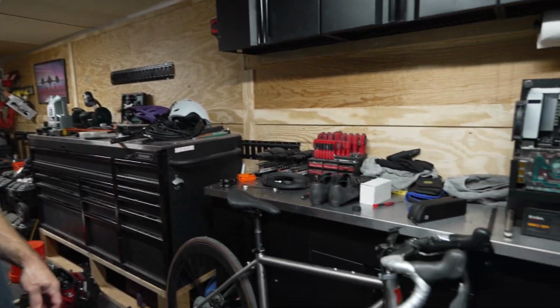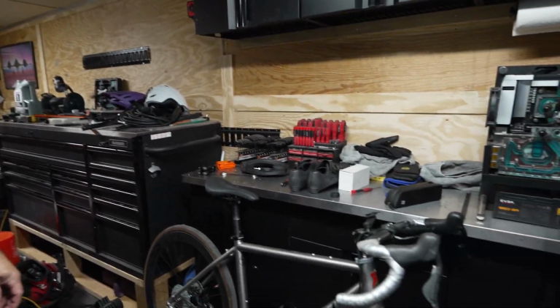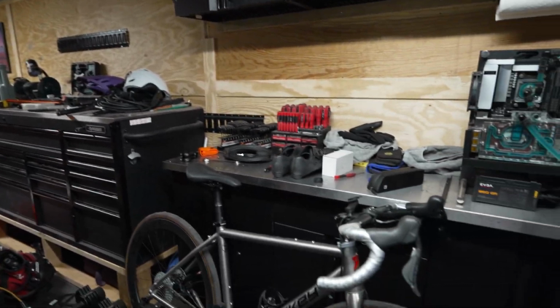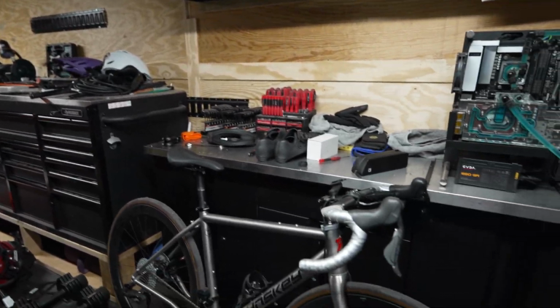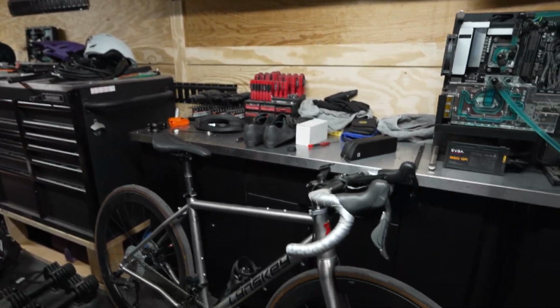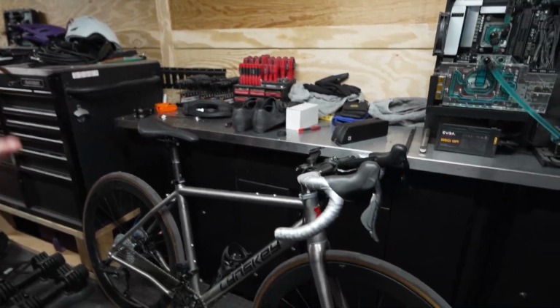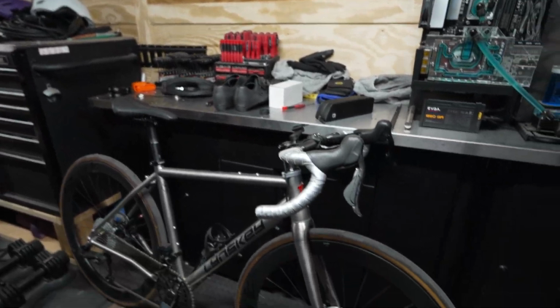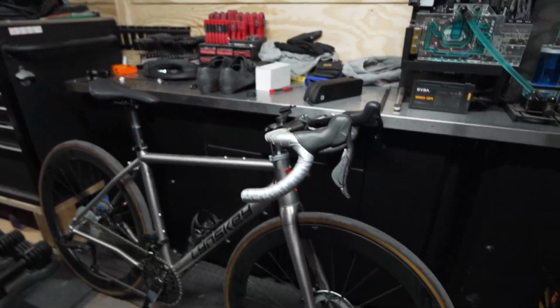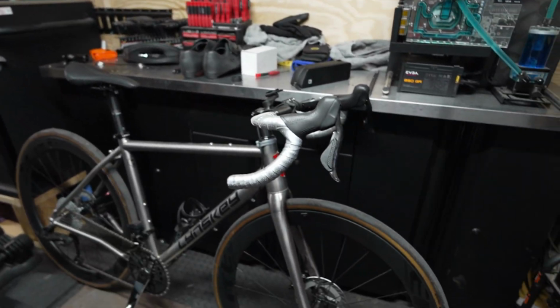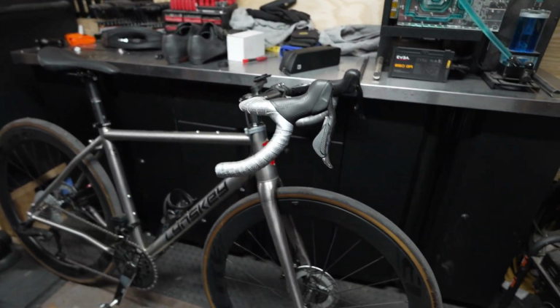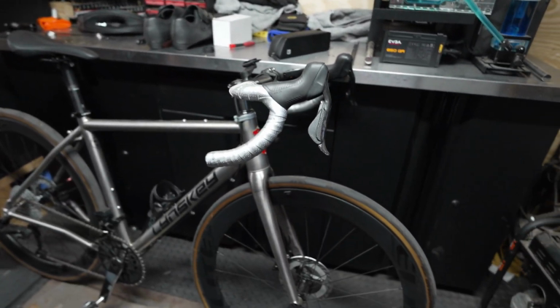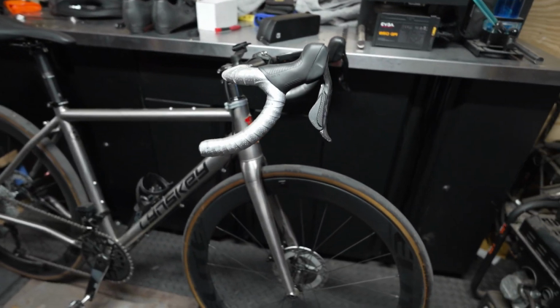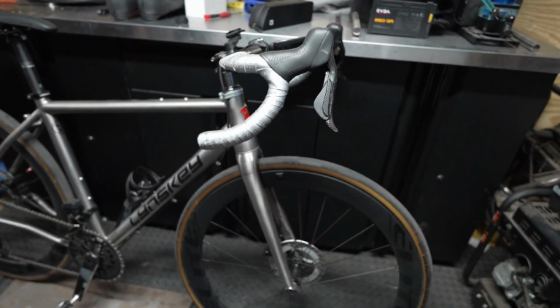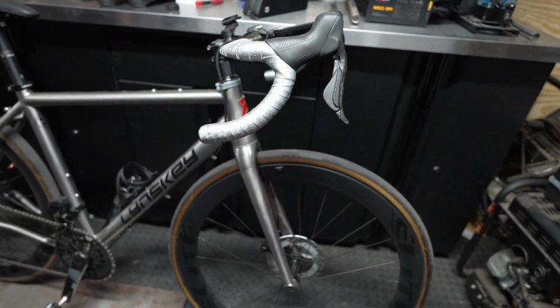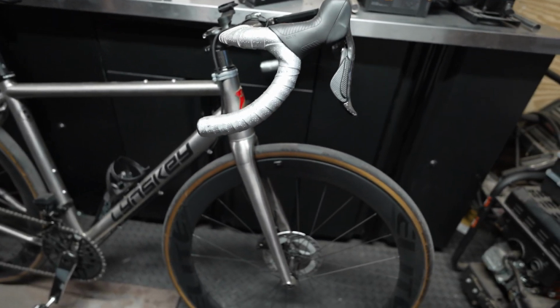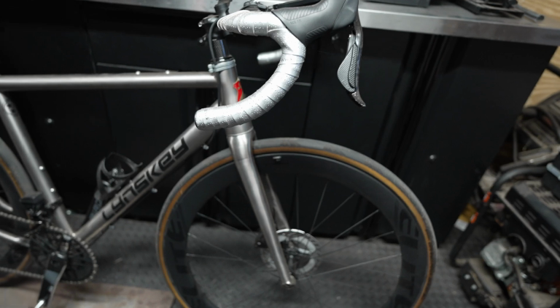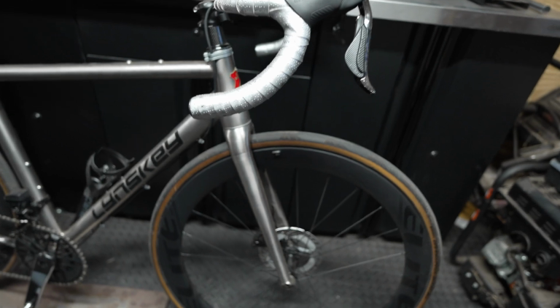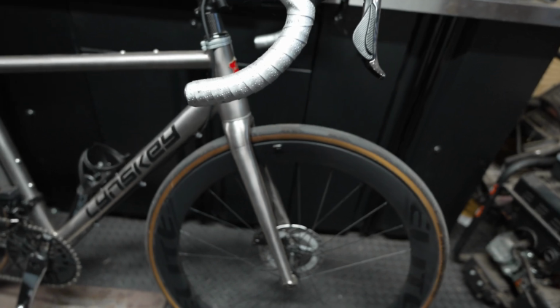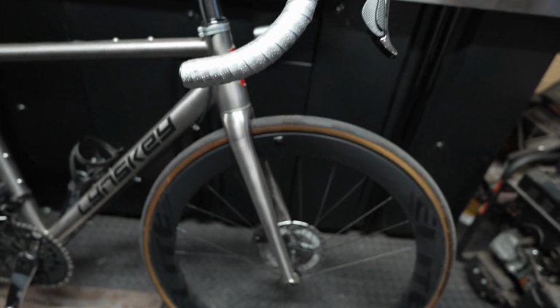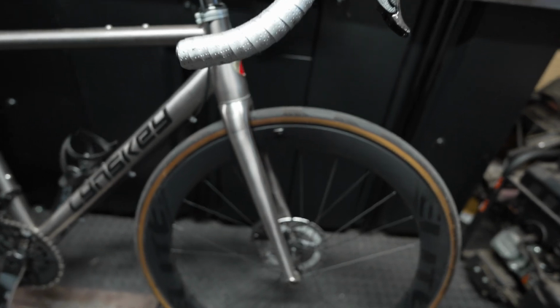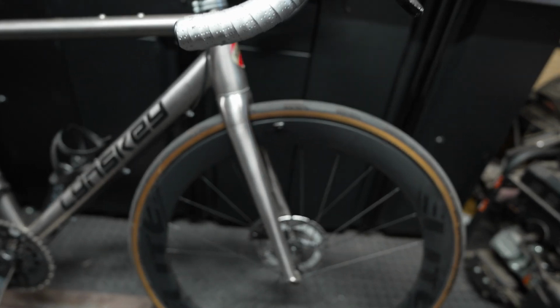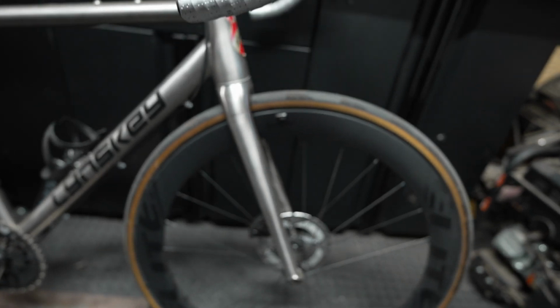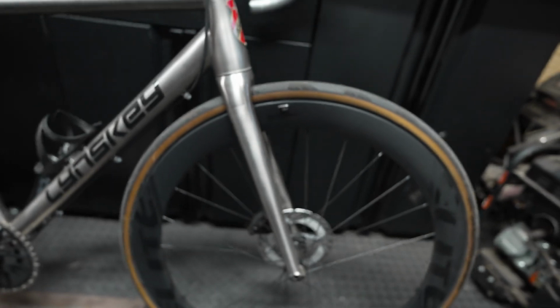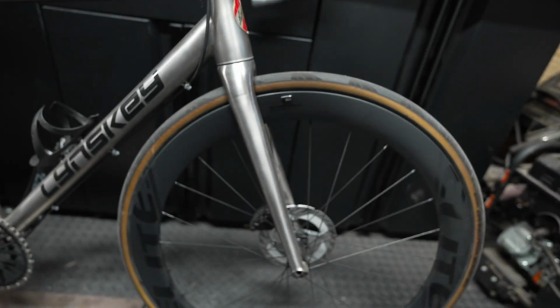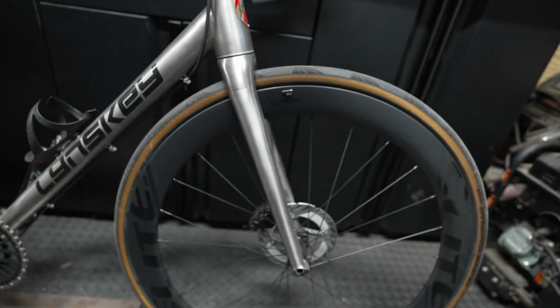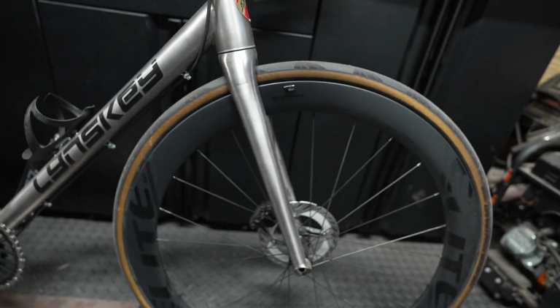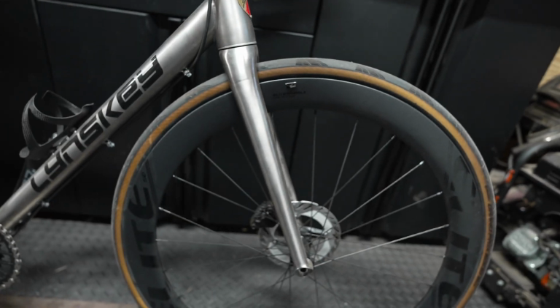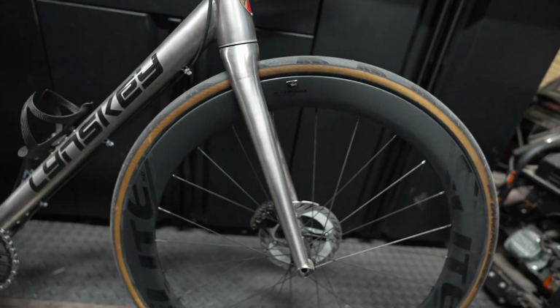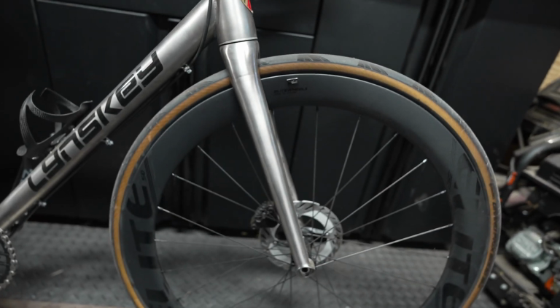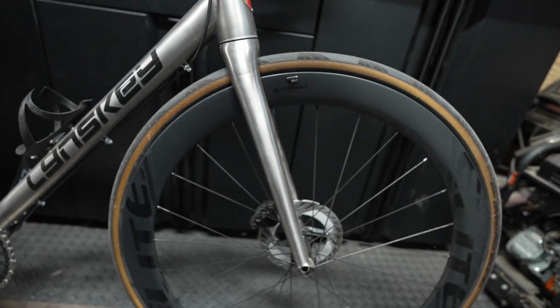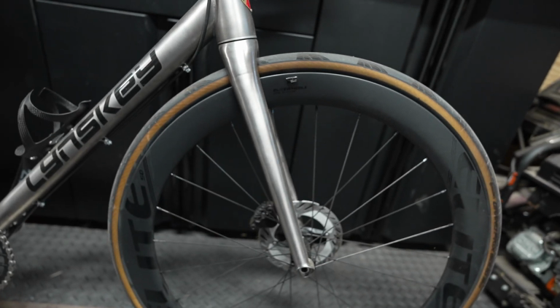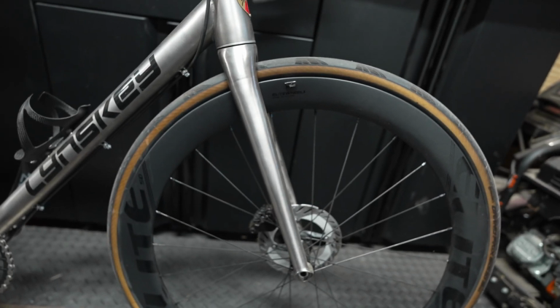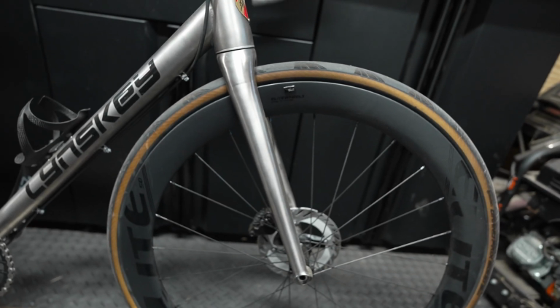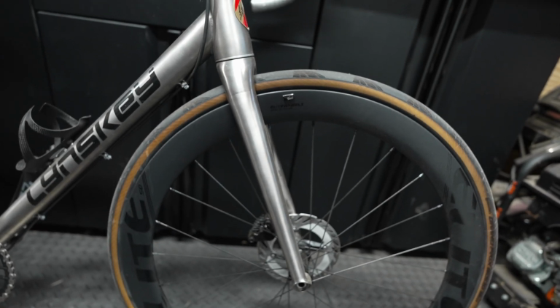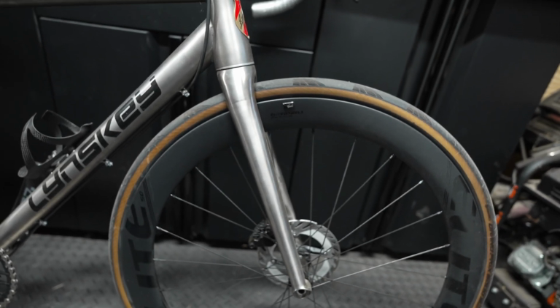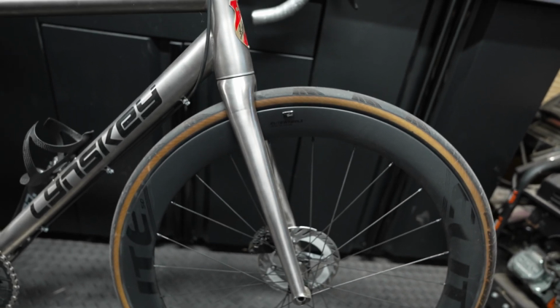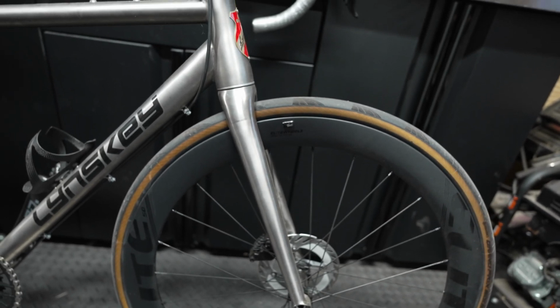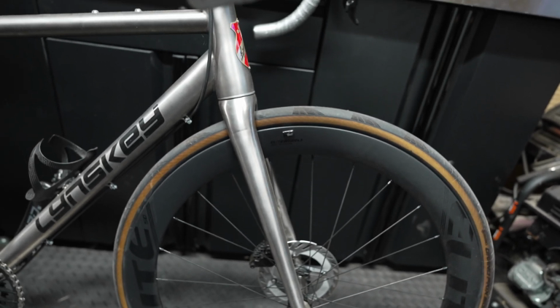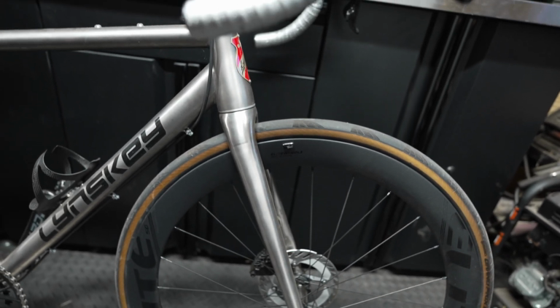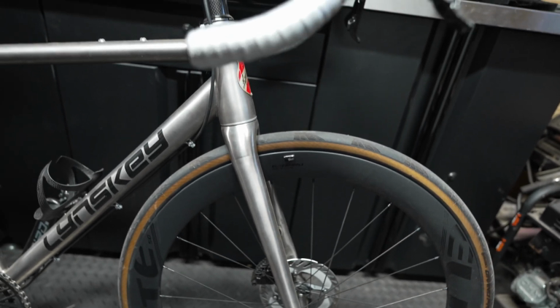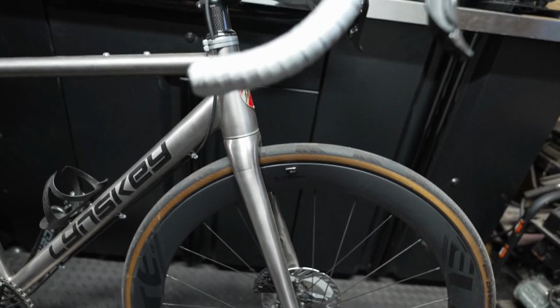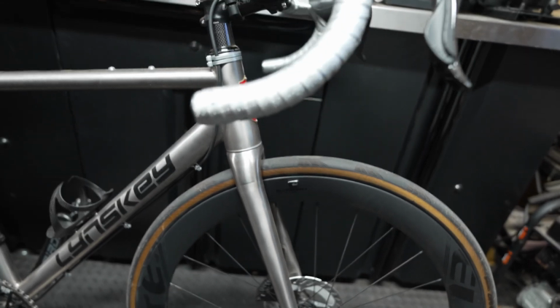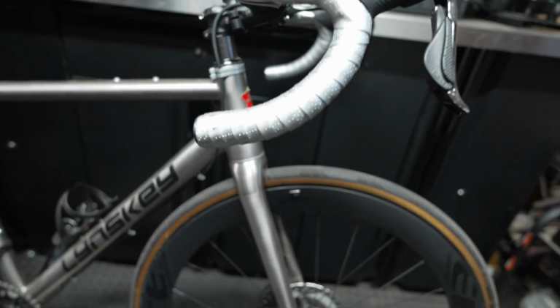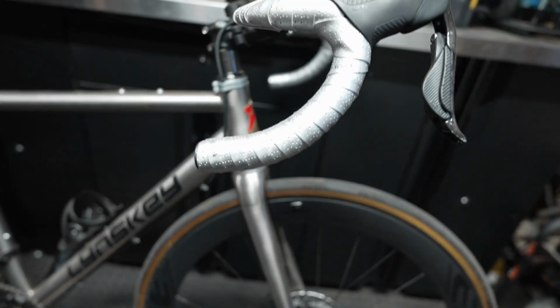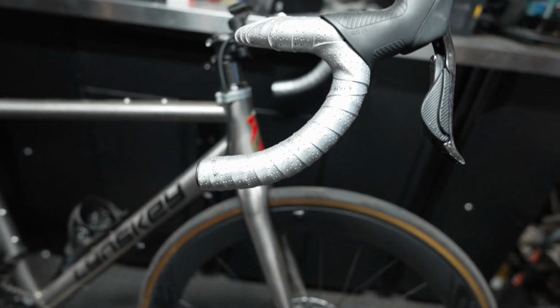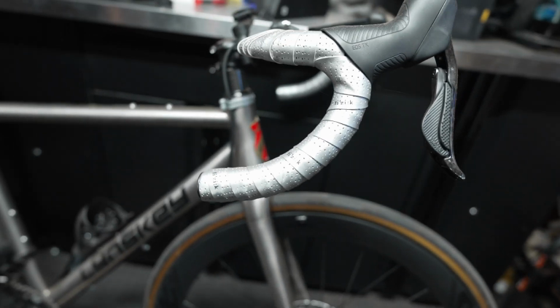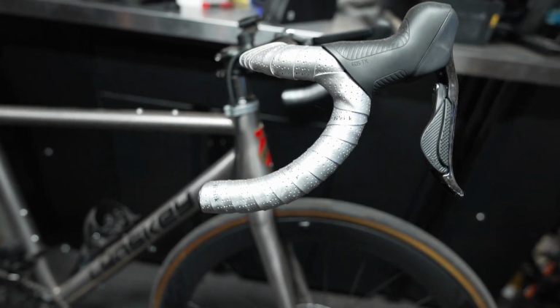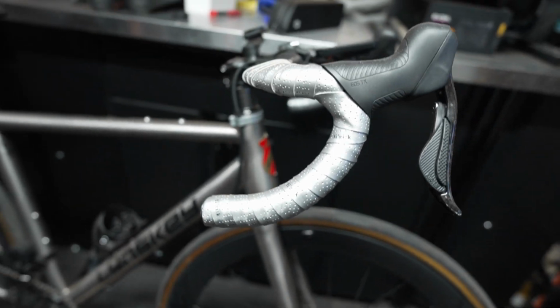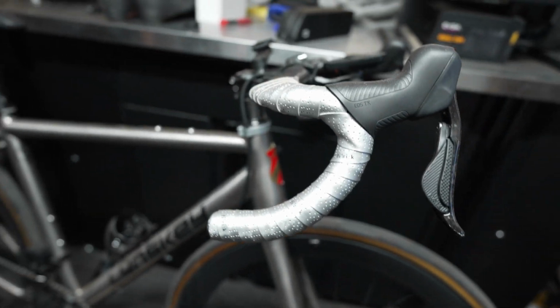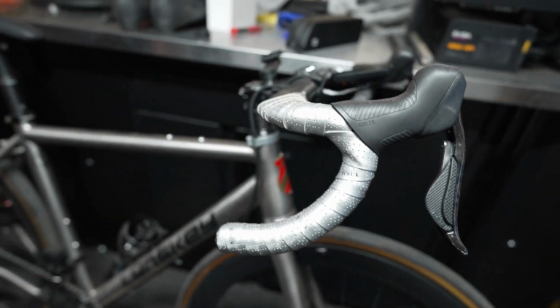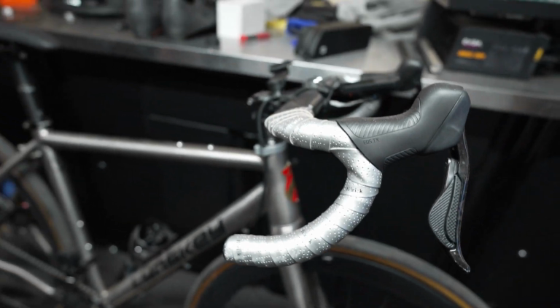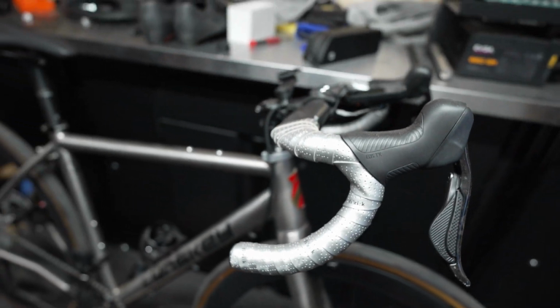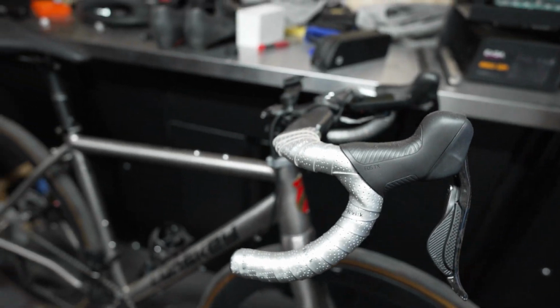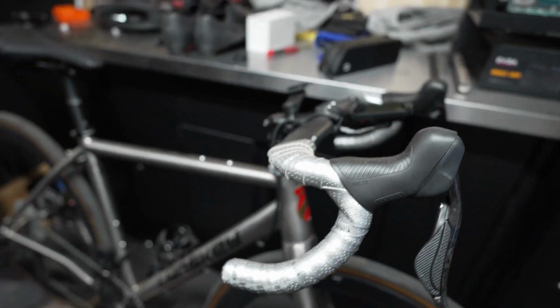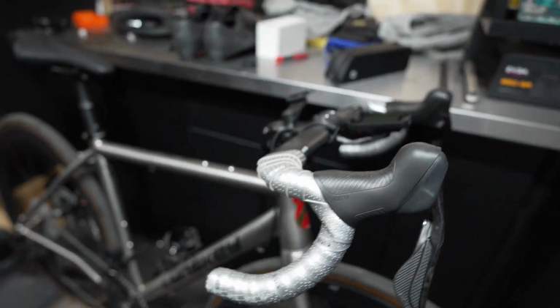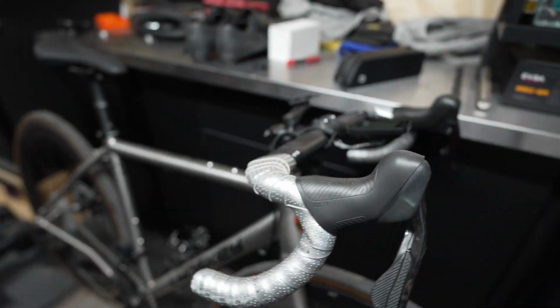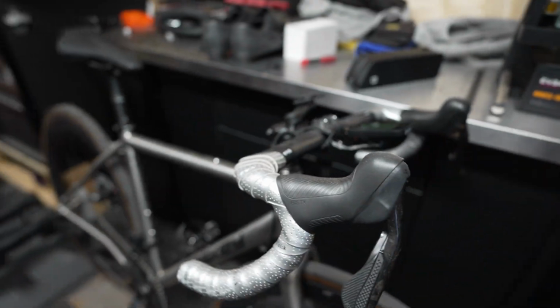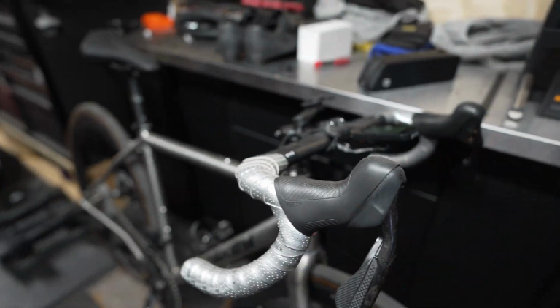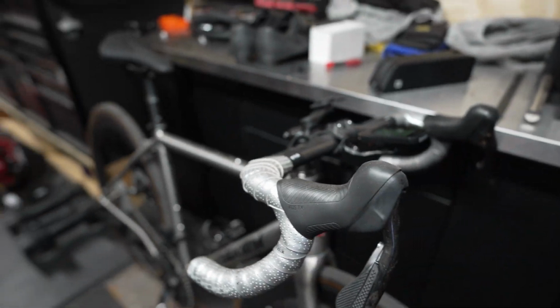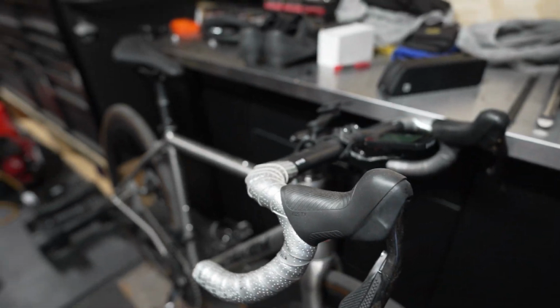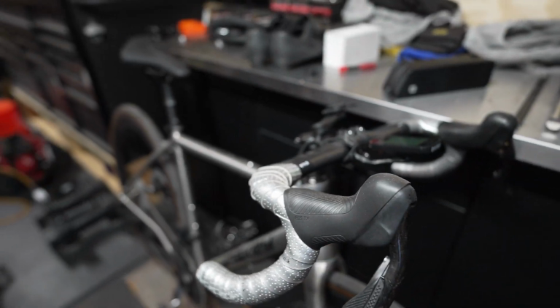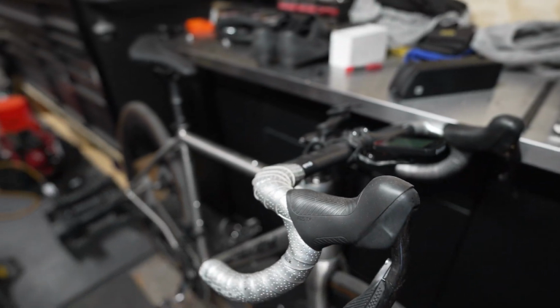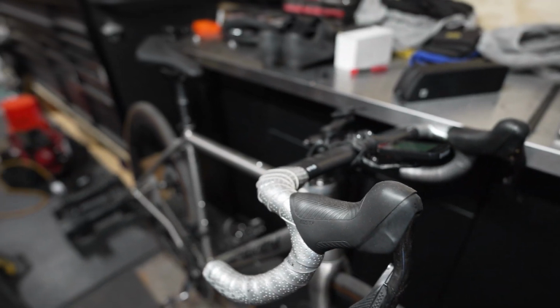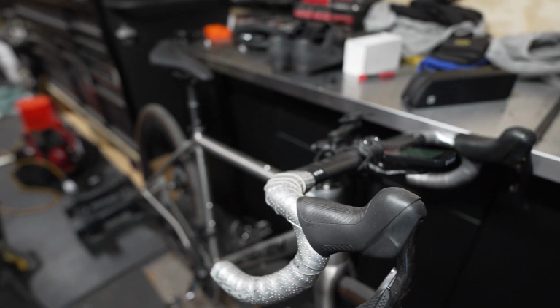I've got a titanium fork on it, some nice elite wheels, 32c tires, and it rides pretty nice.